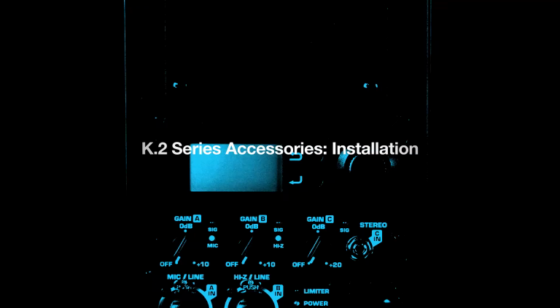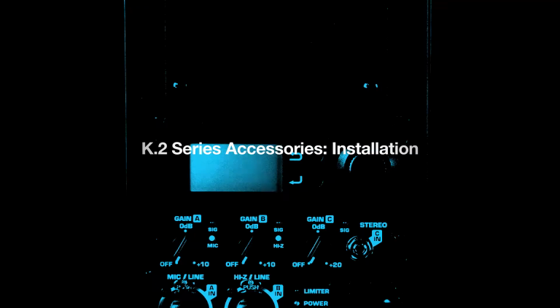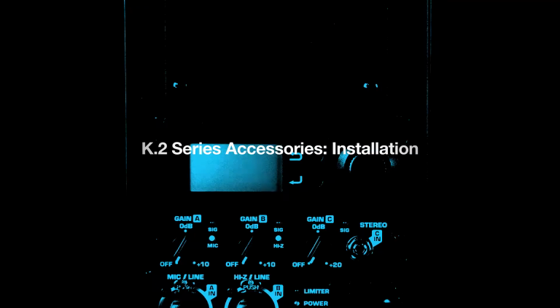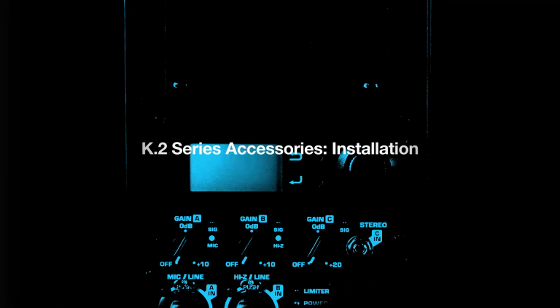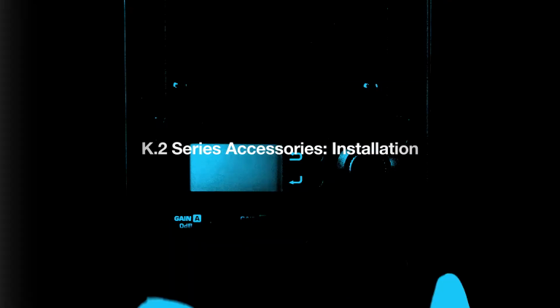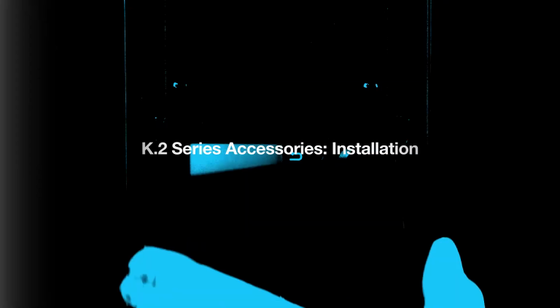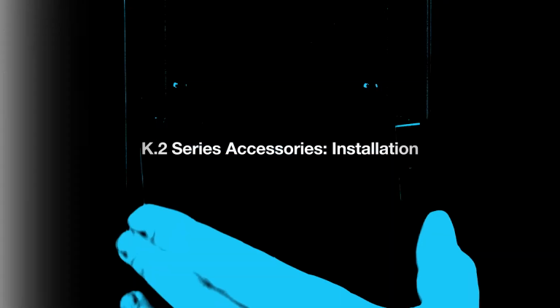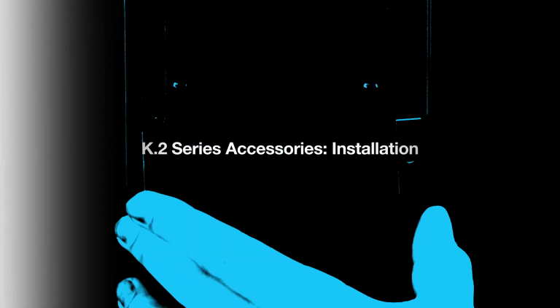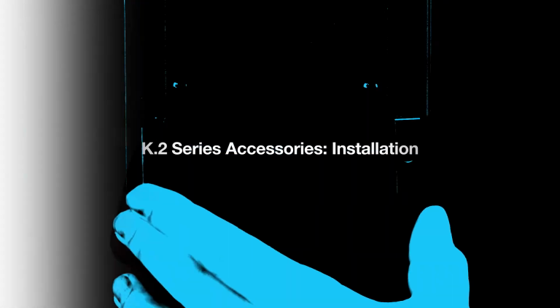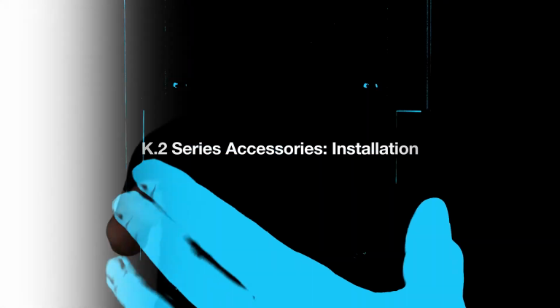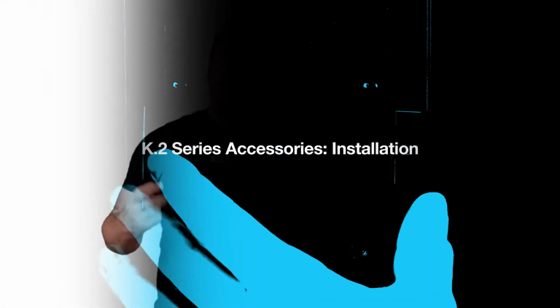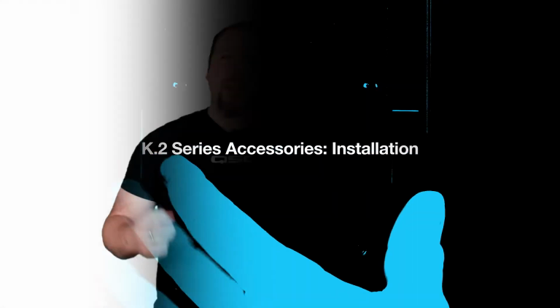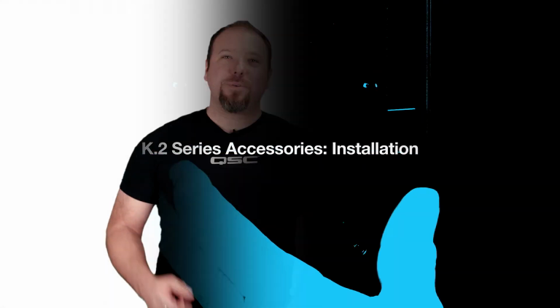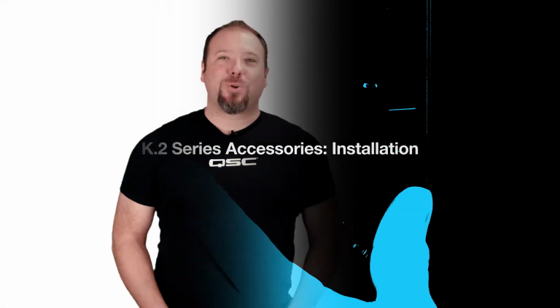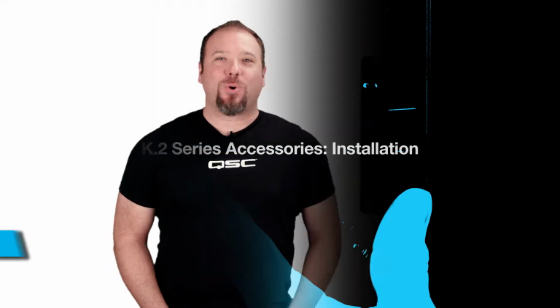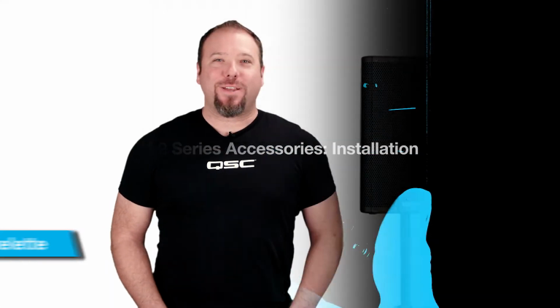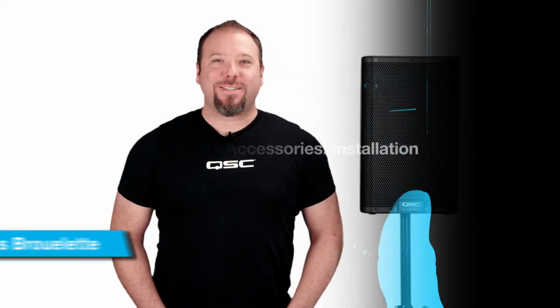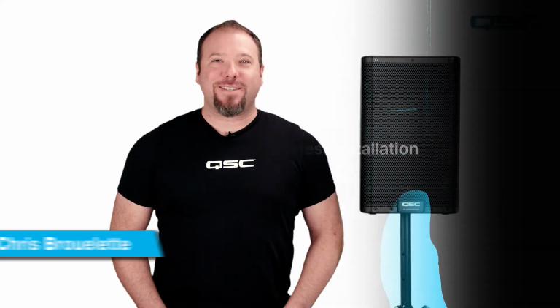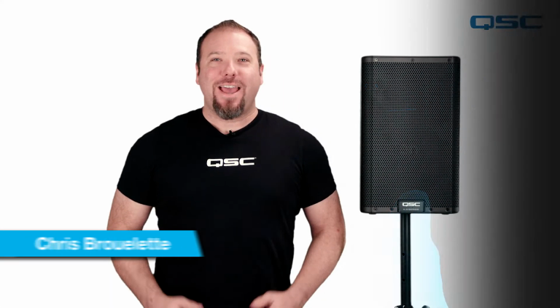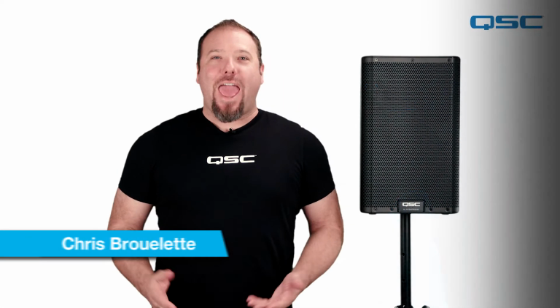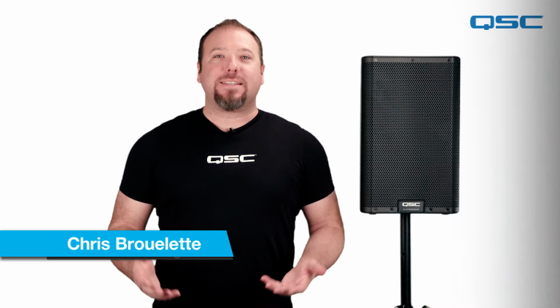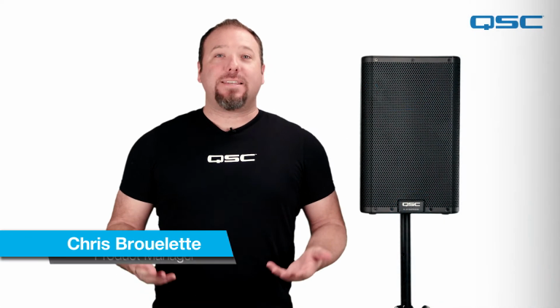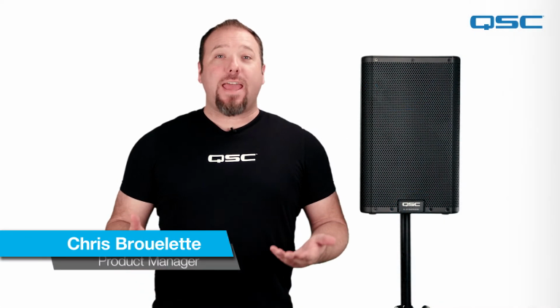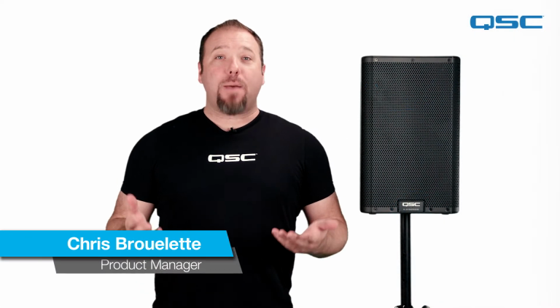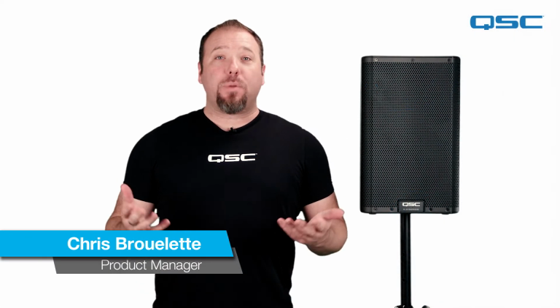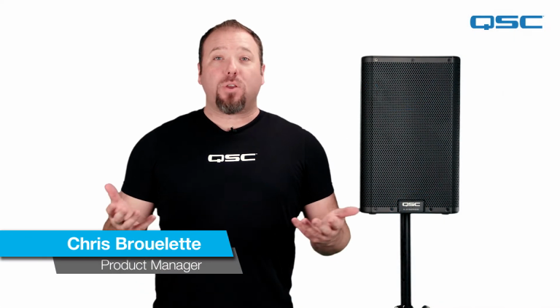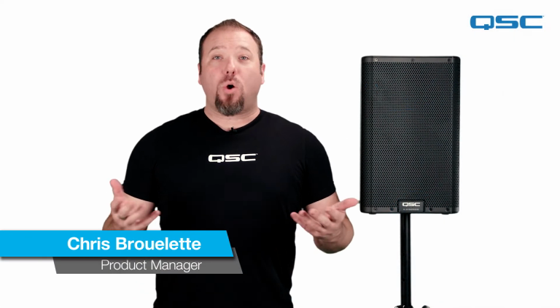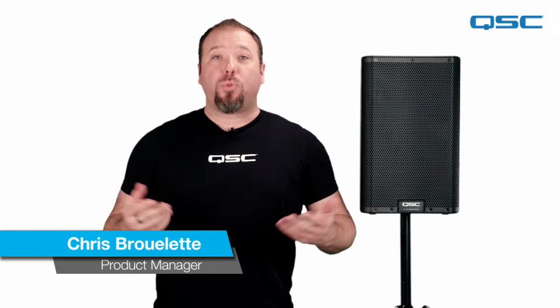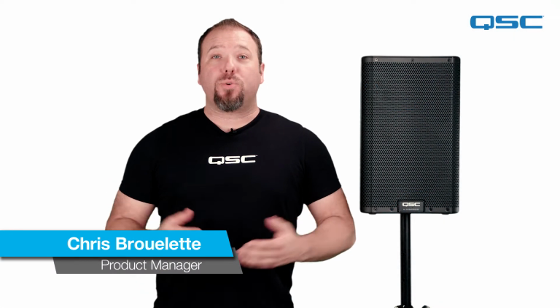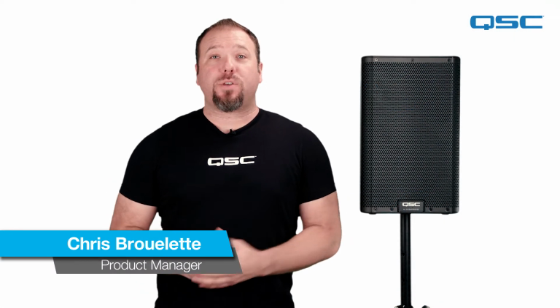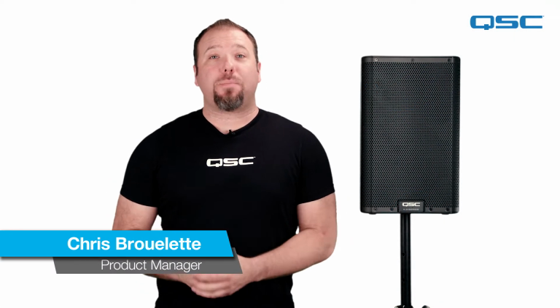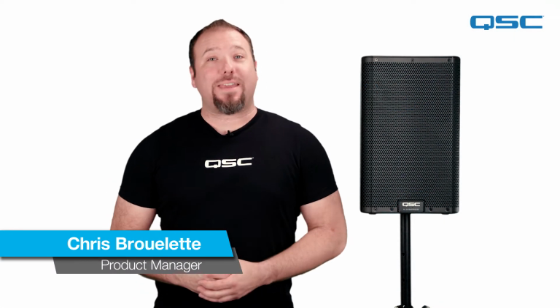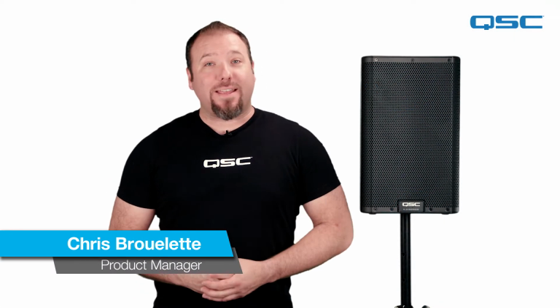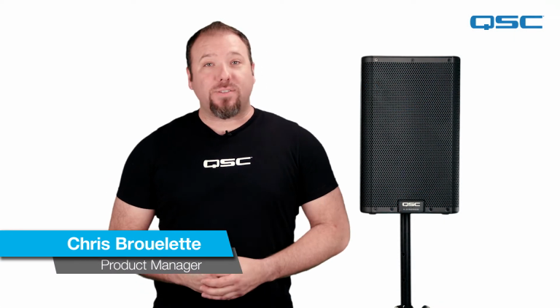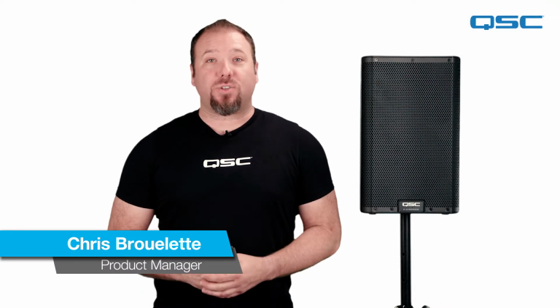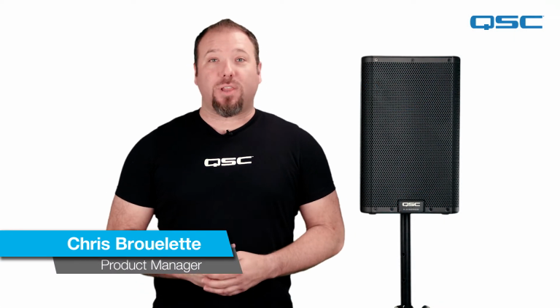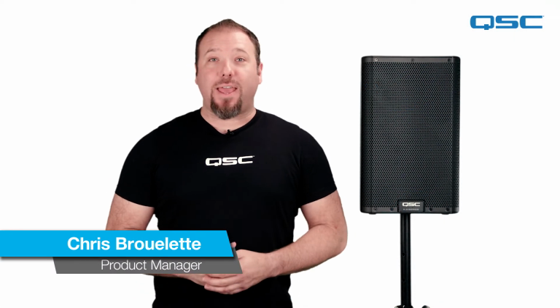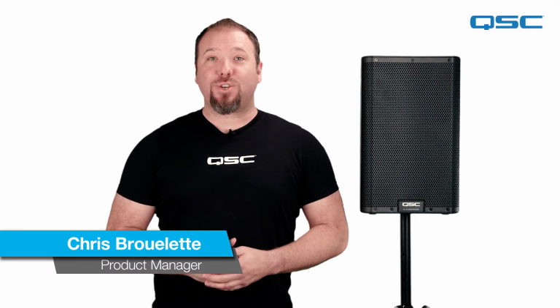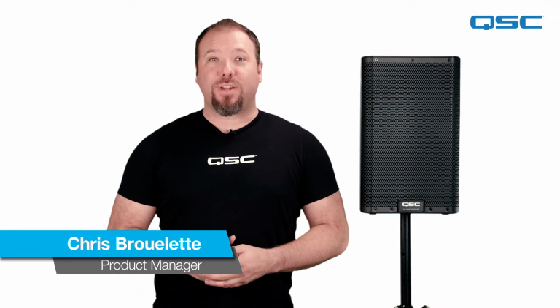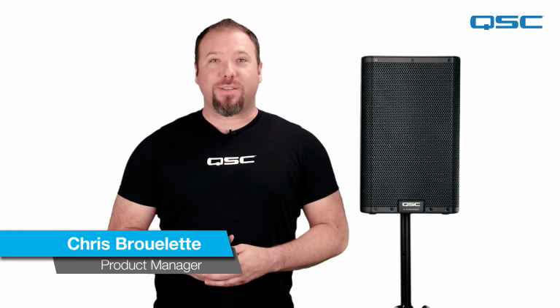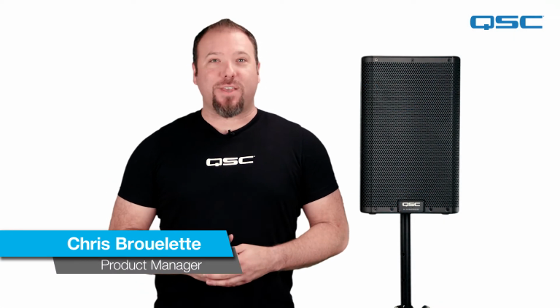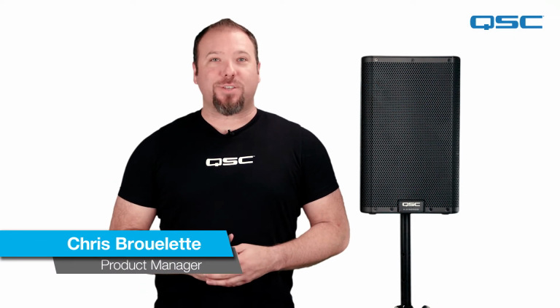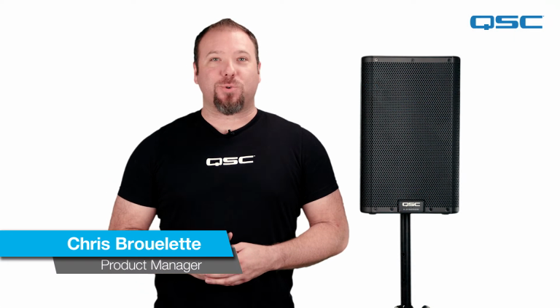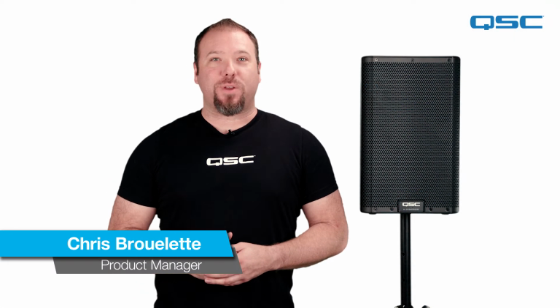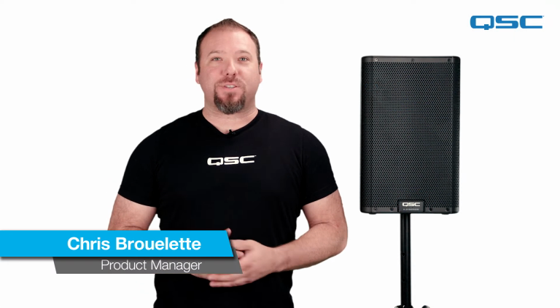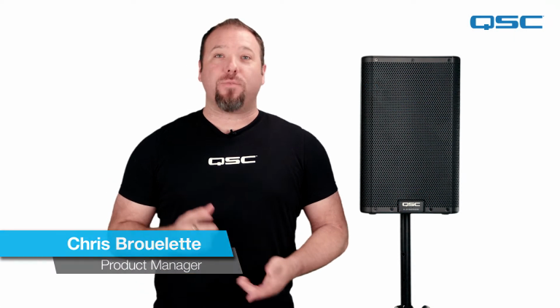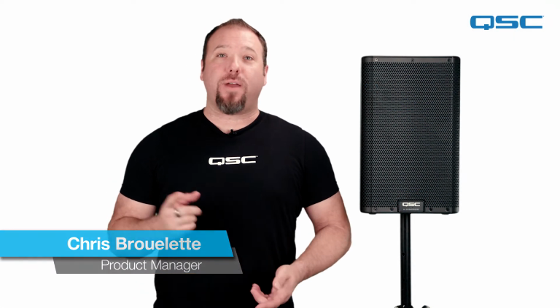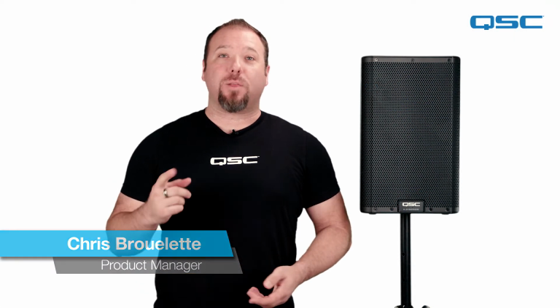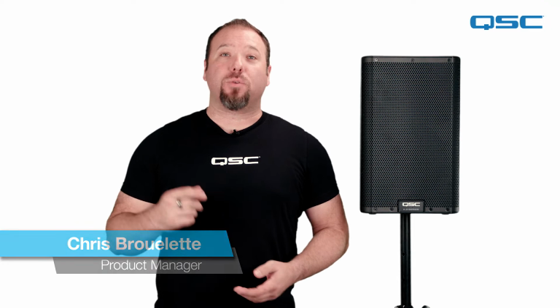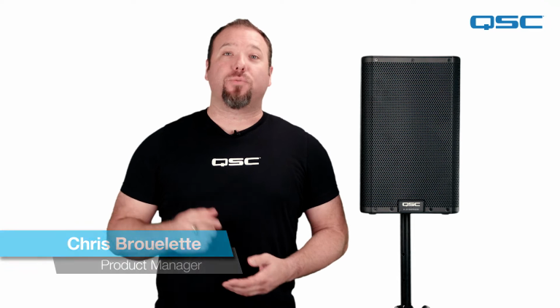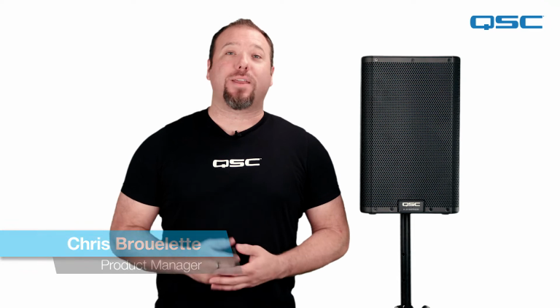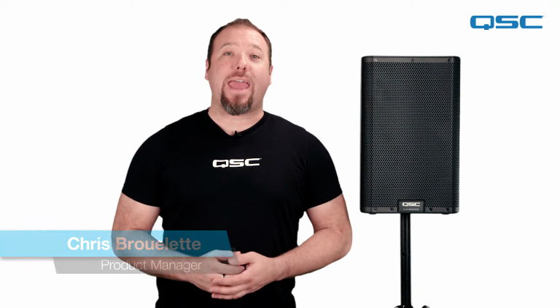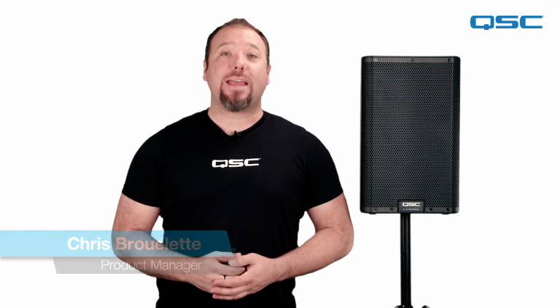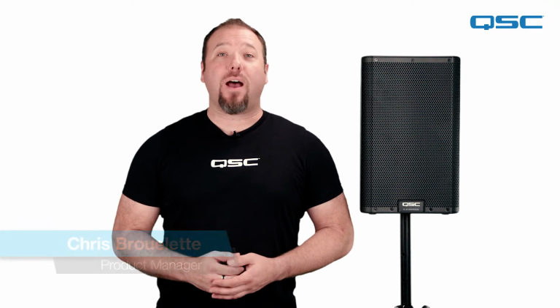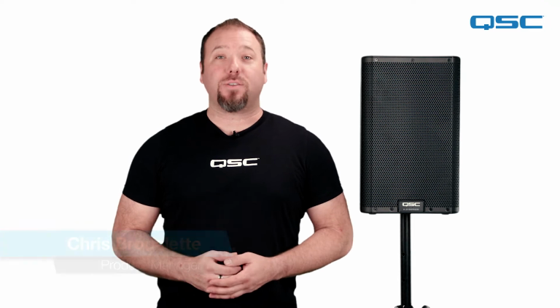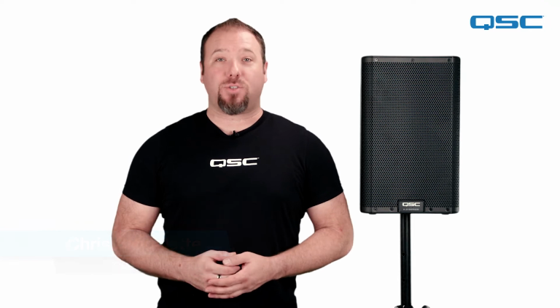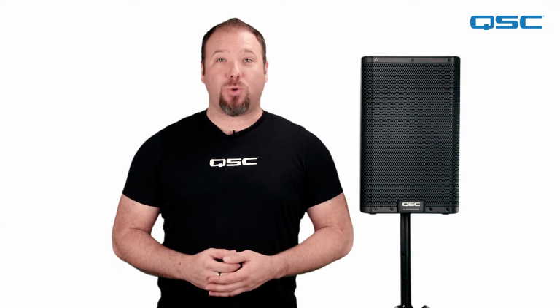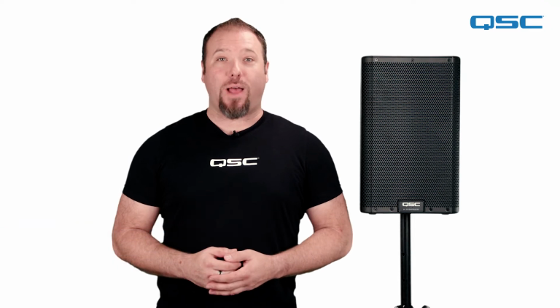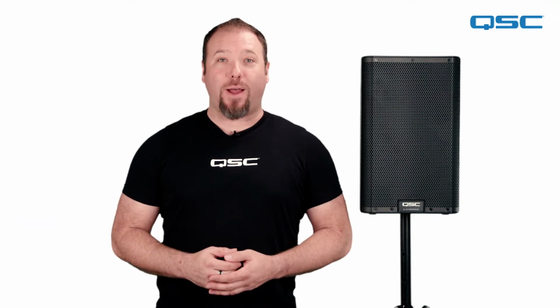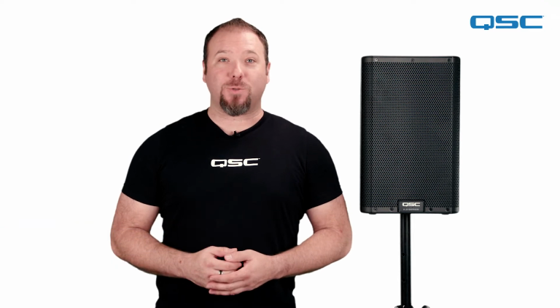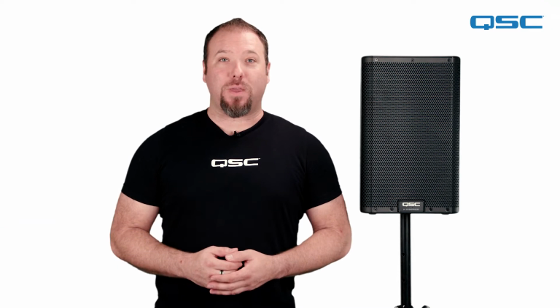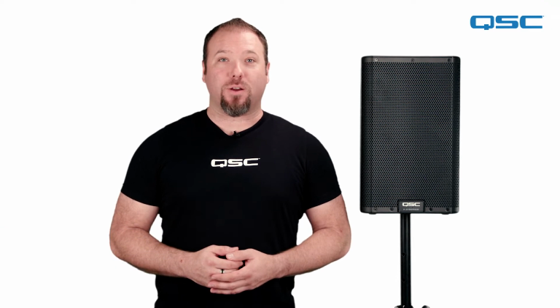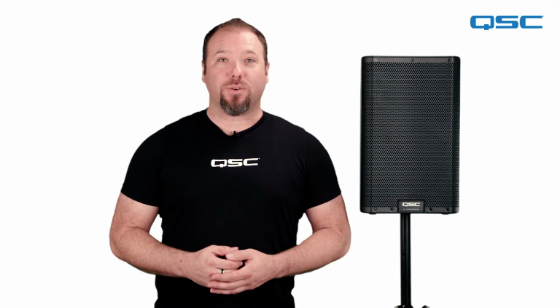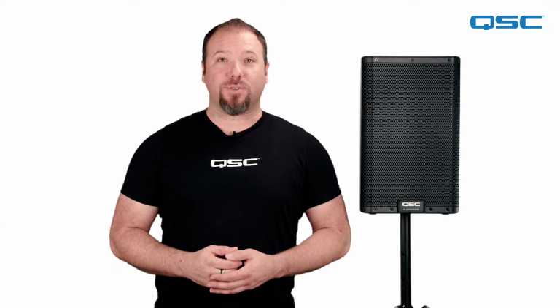Hi everybody, my name is Chris and today I'm going to go through some of the installation accessories available for K.2 loudspeakers.